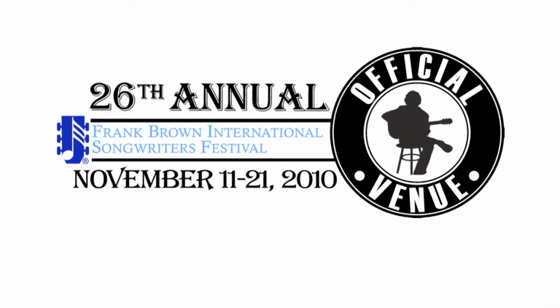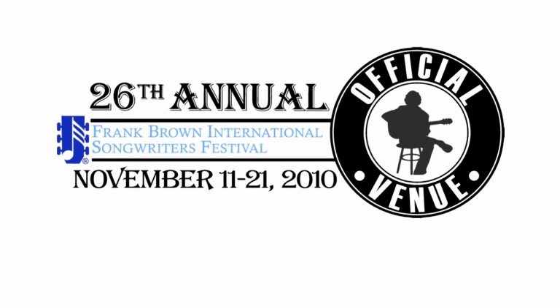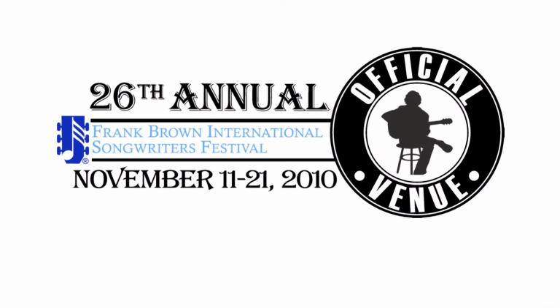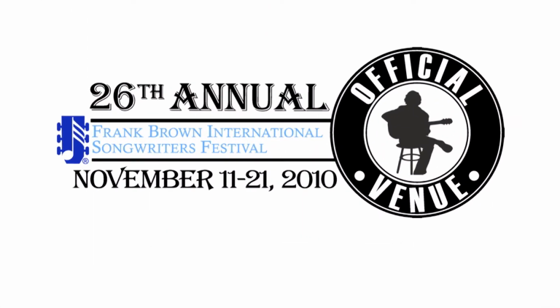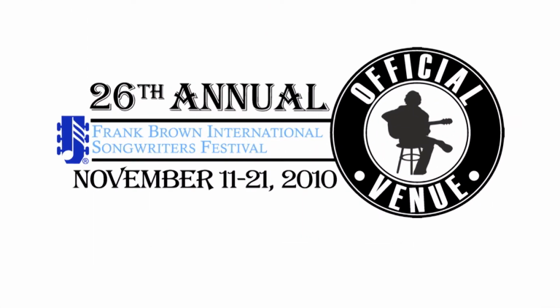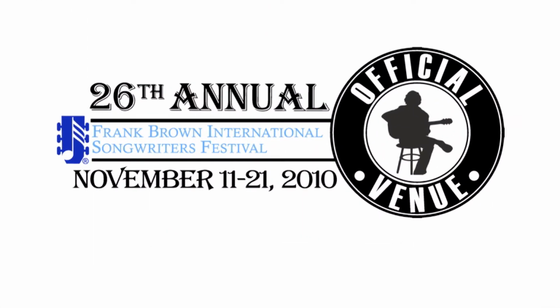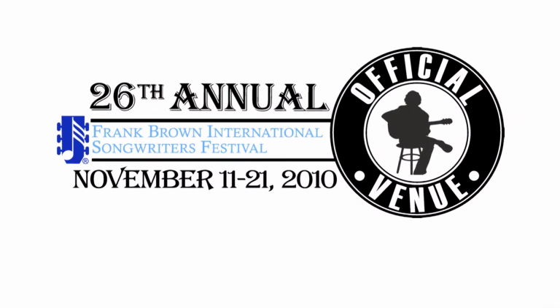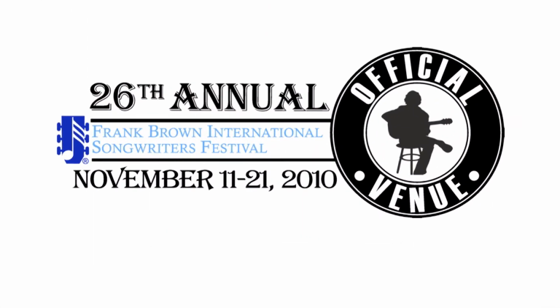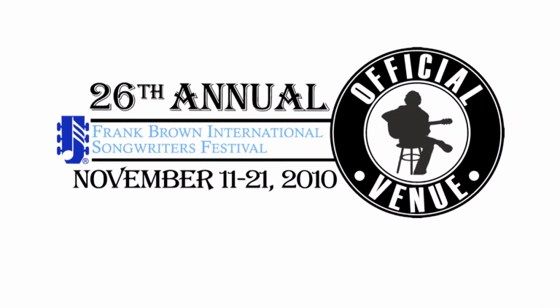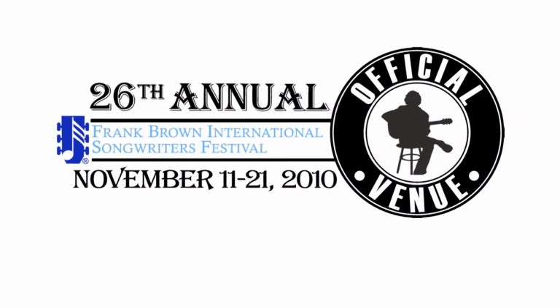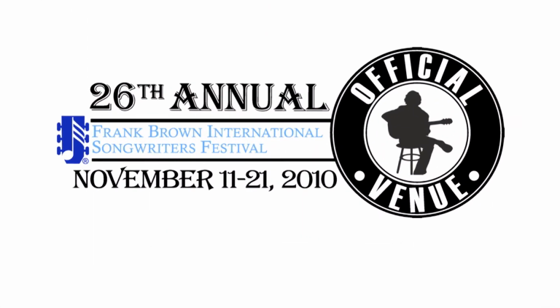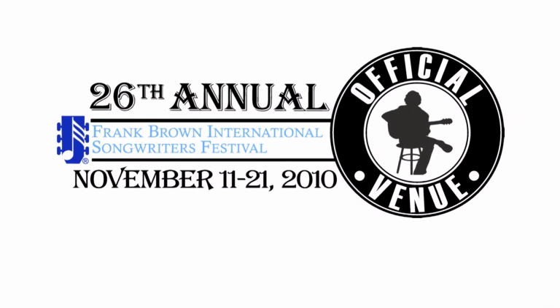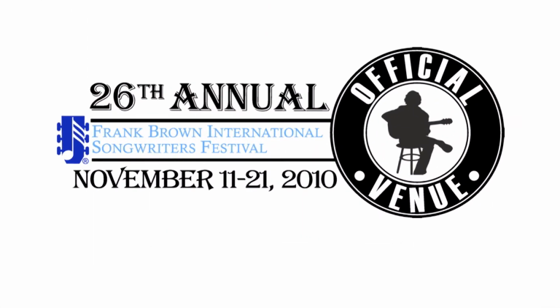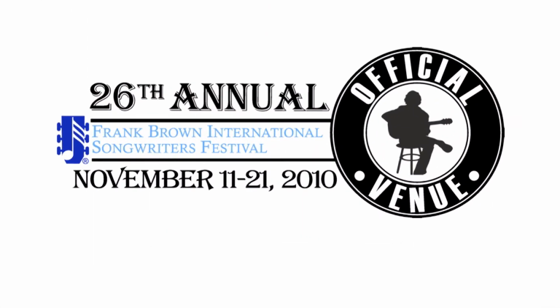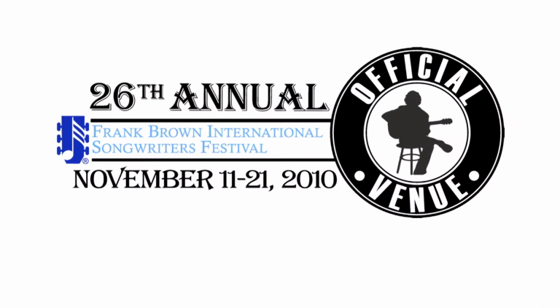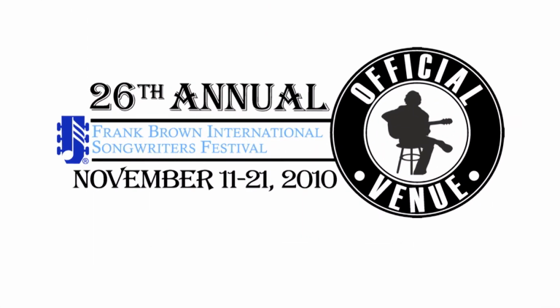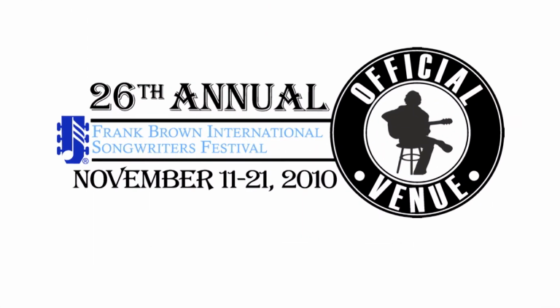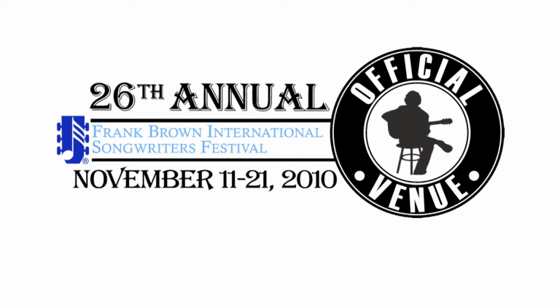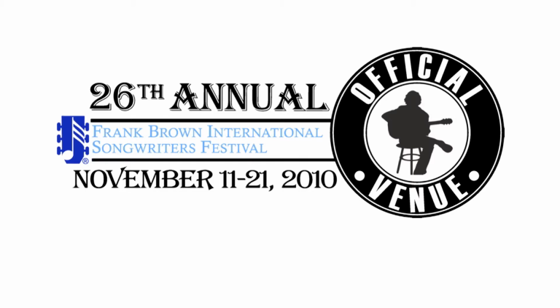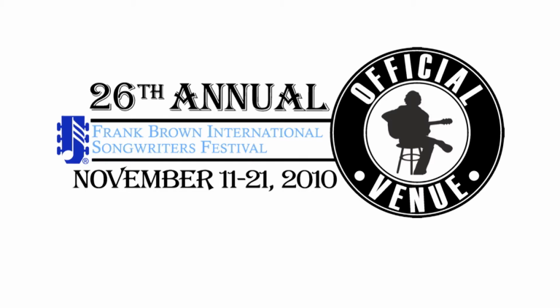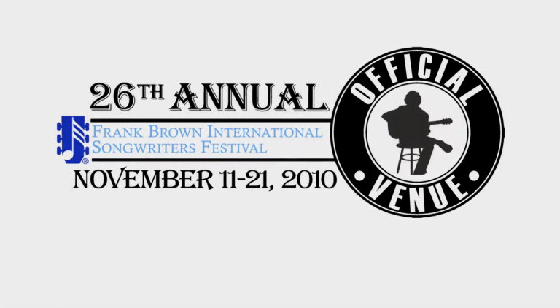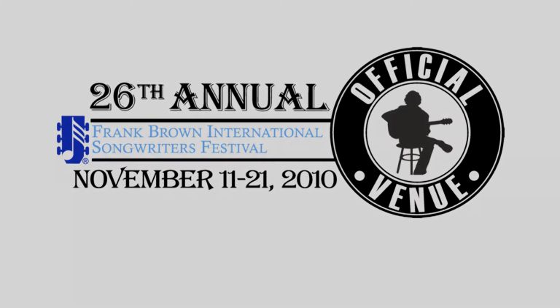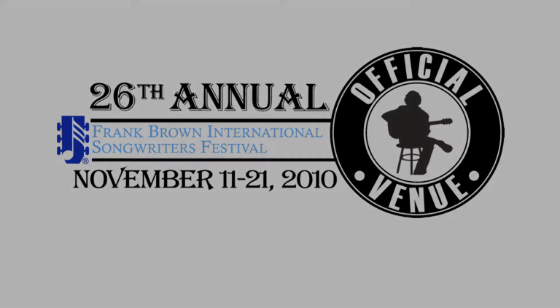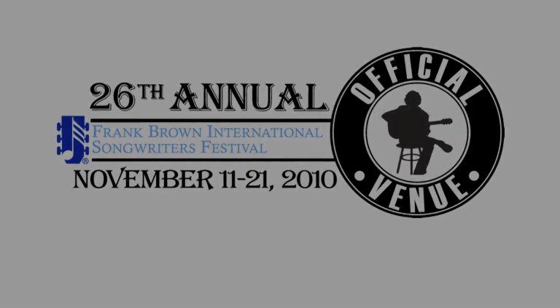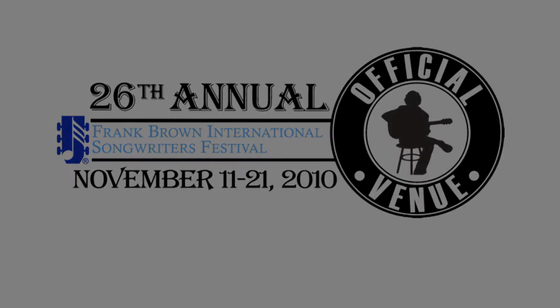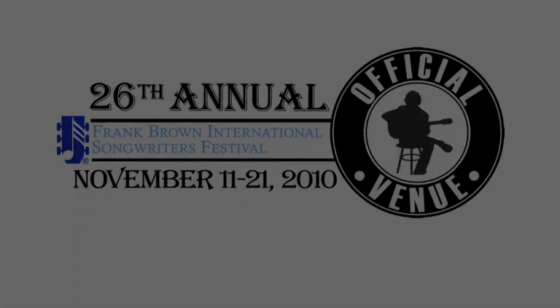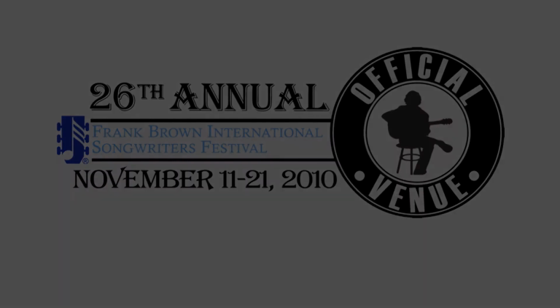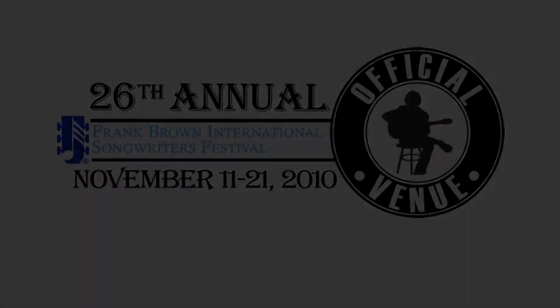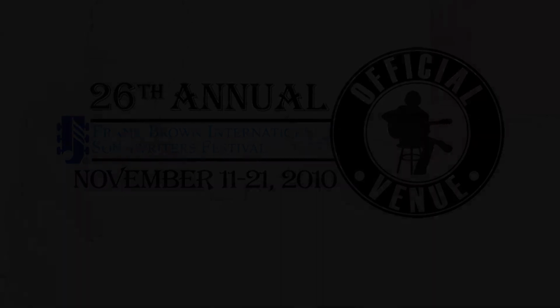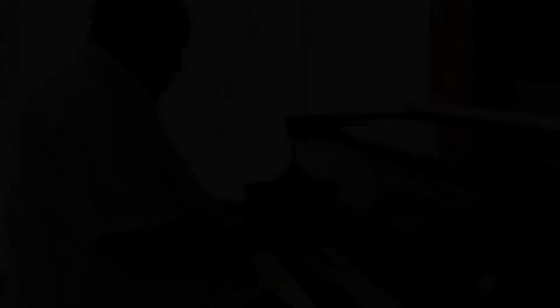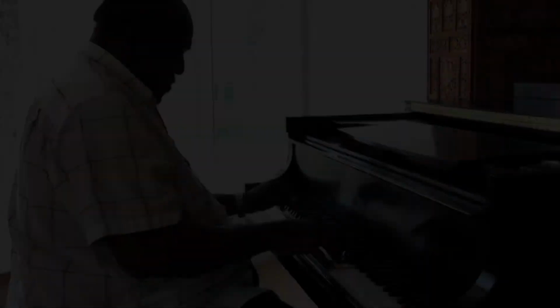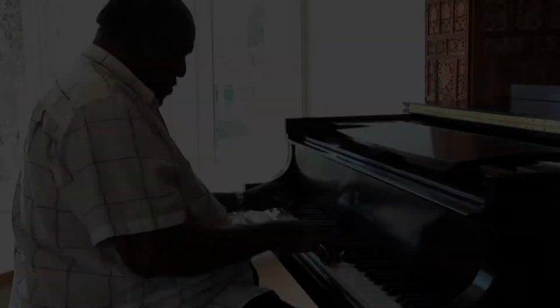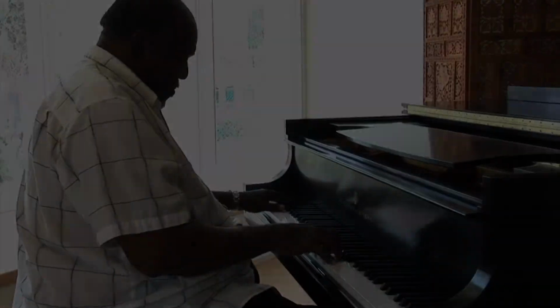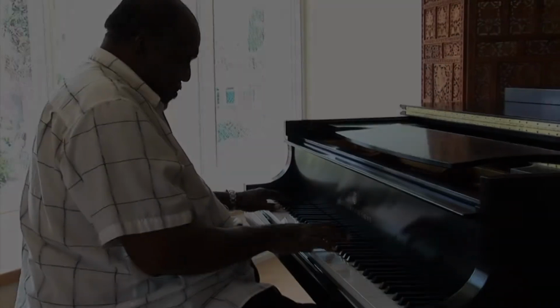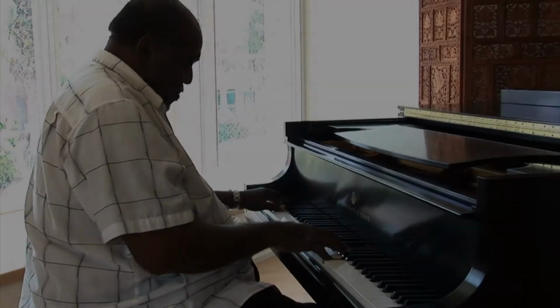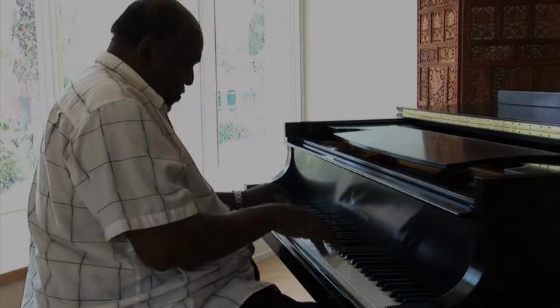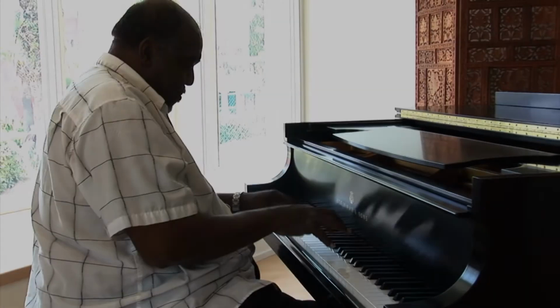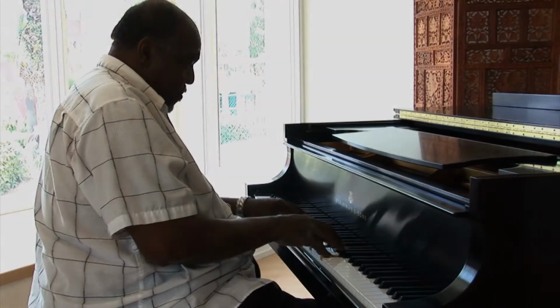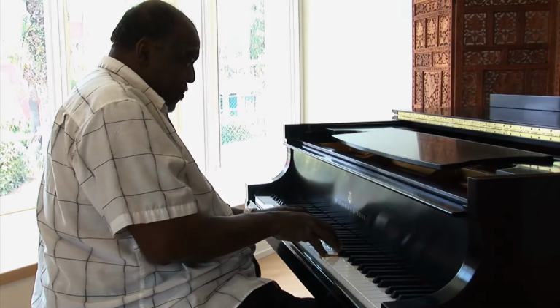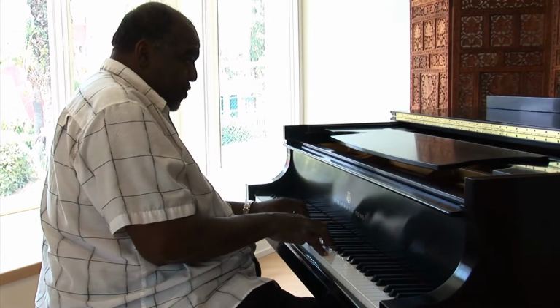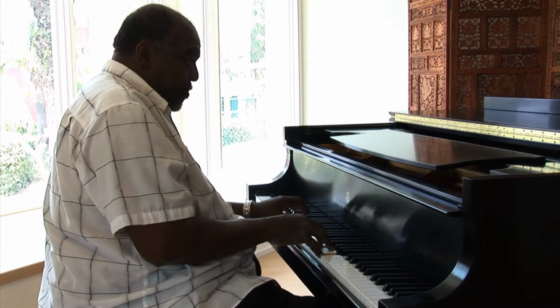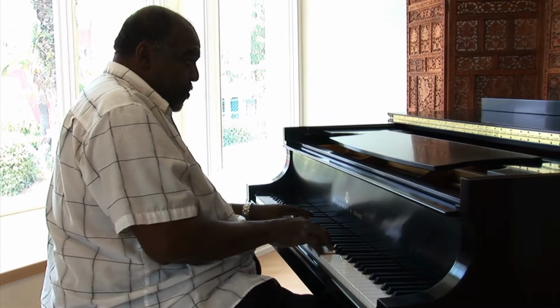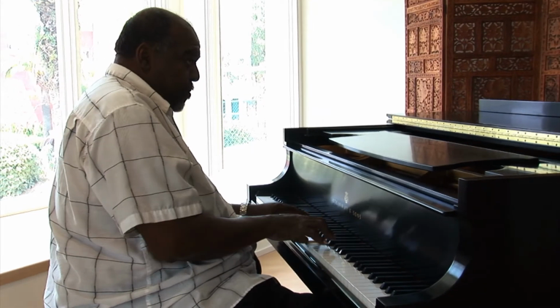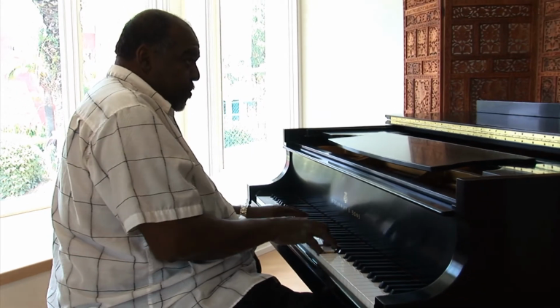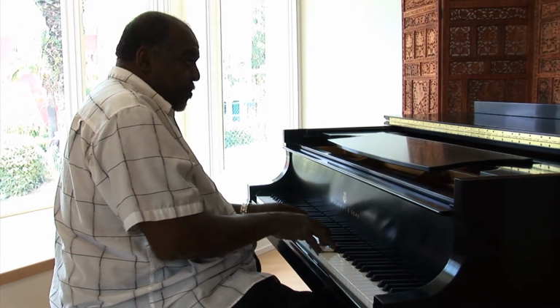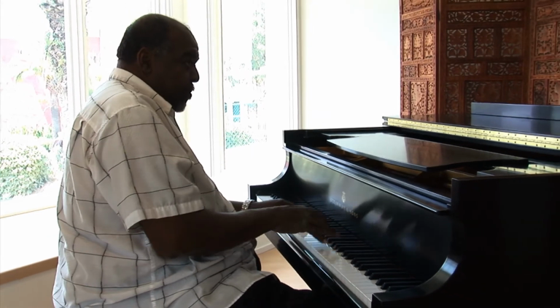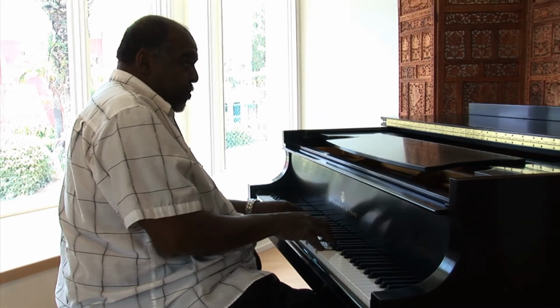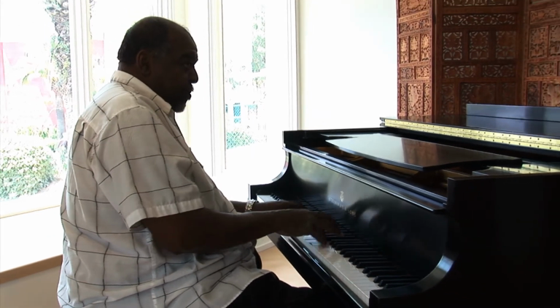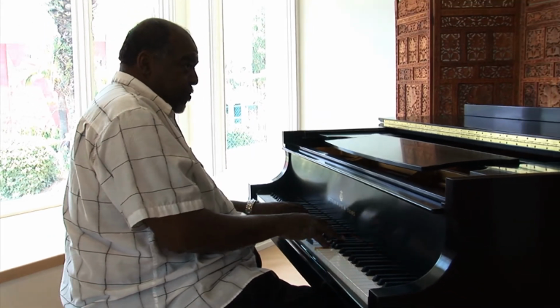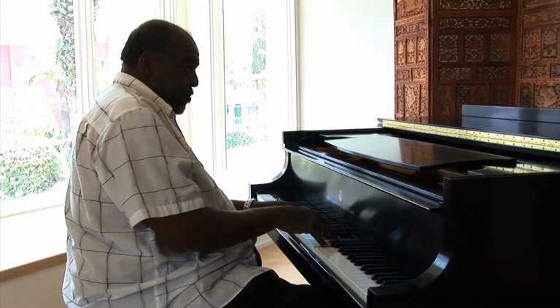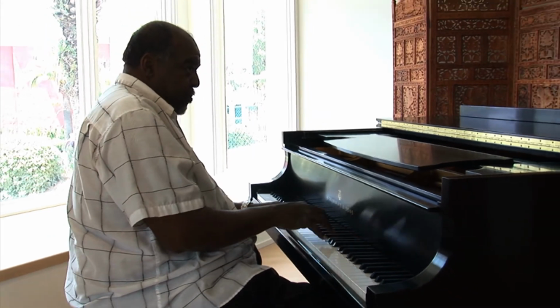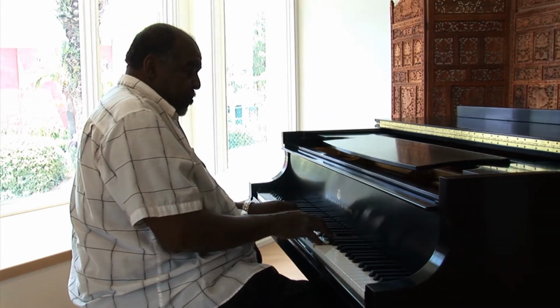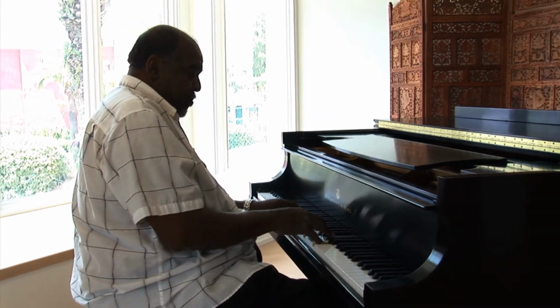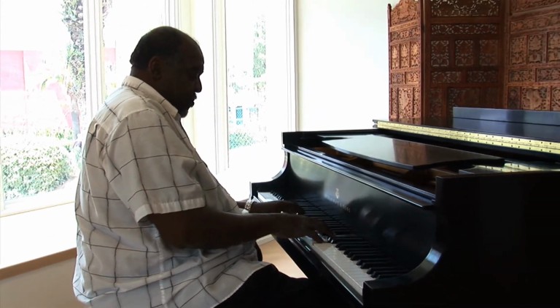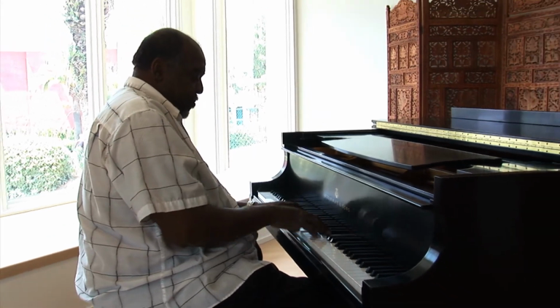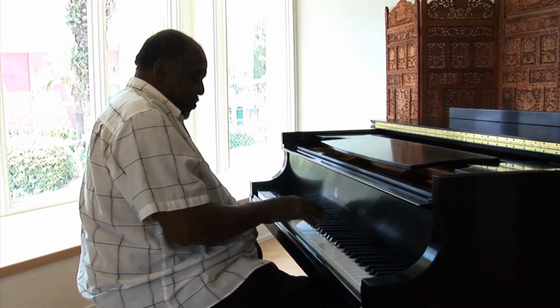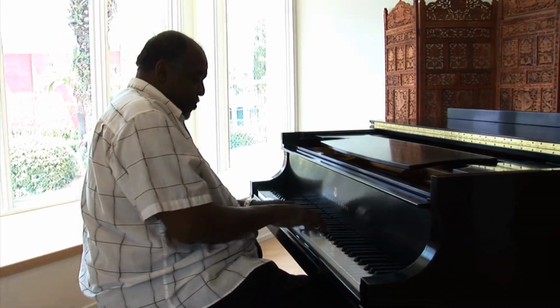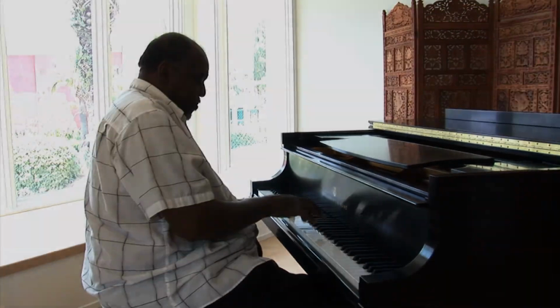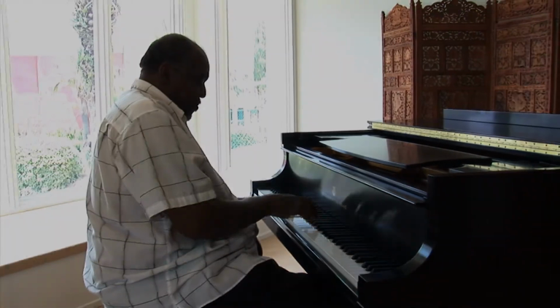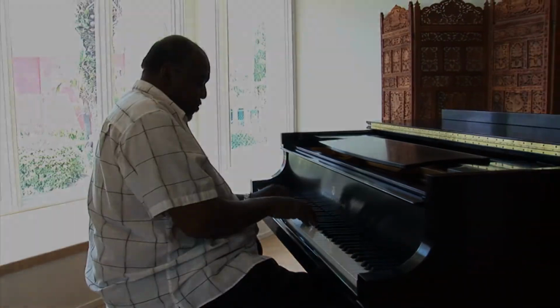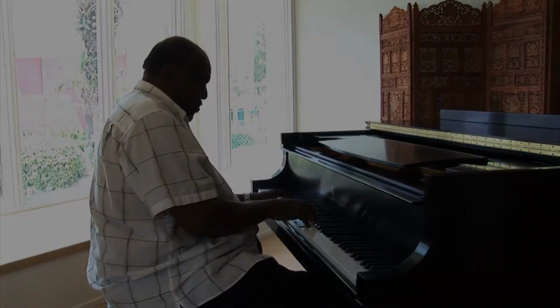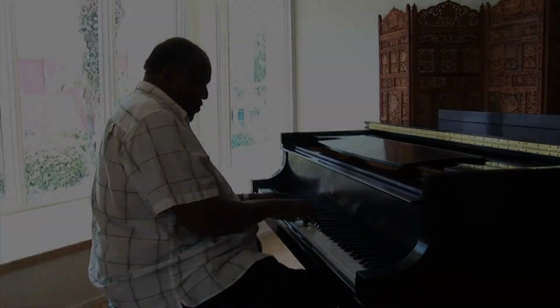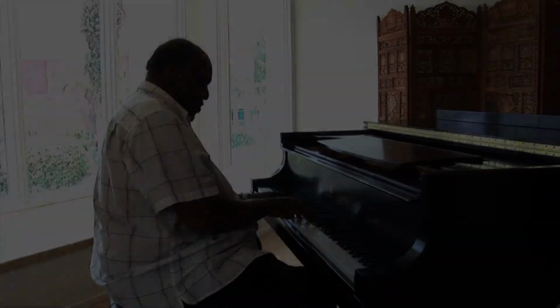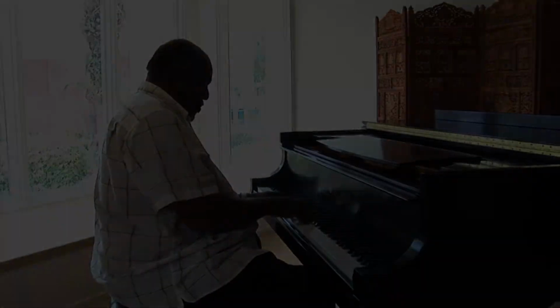We are happy to announce Beach State Studios' Listening Room was selected as a venue for the annual Frank Brown International Songwriters Festival, and will host a variety of local artists and concerts monthly.